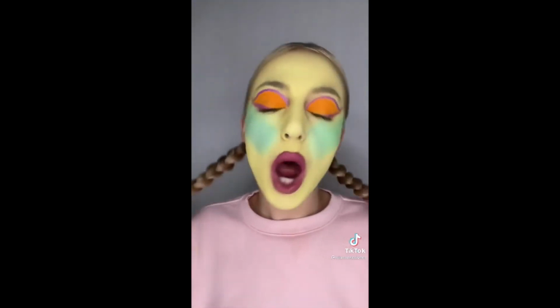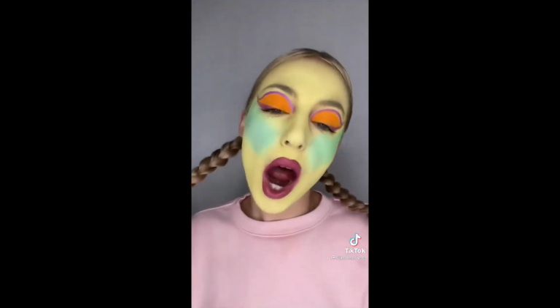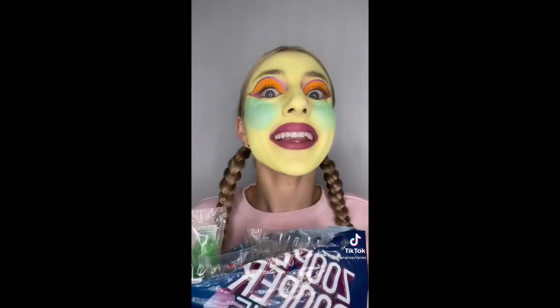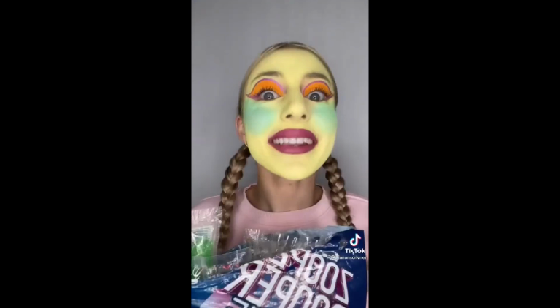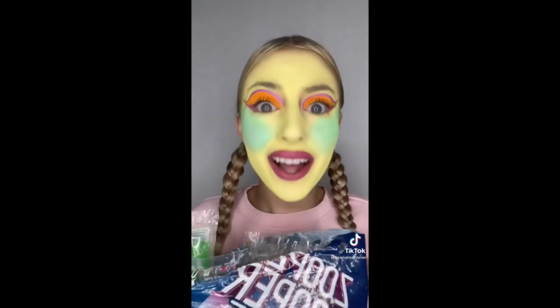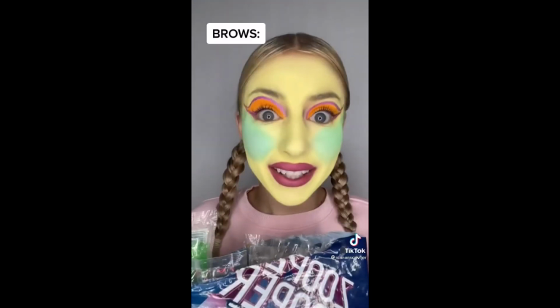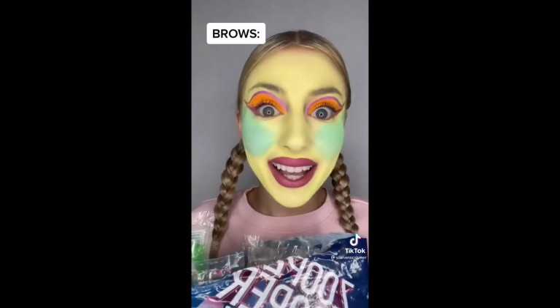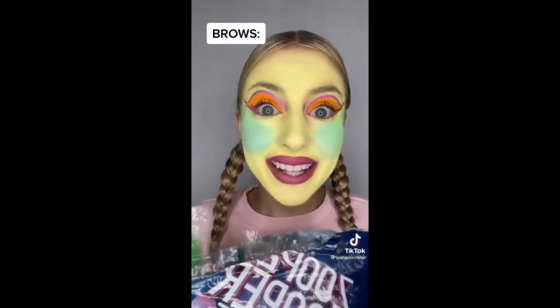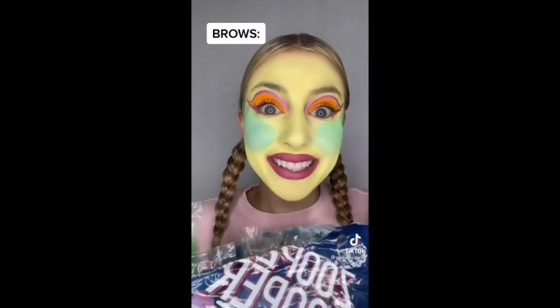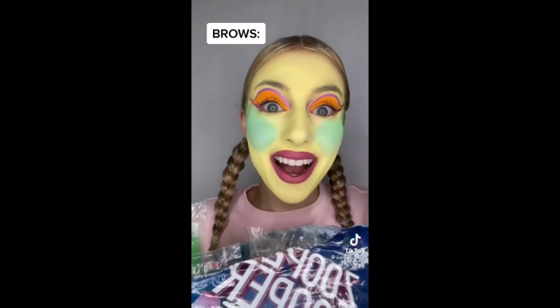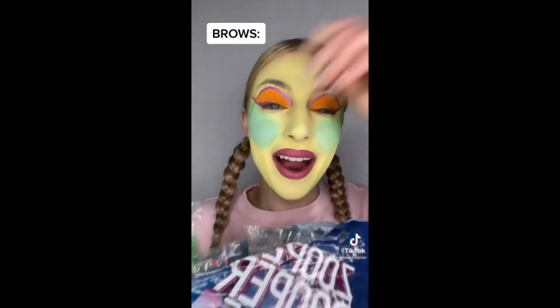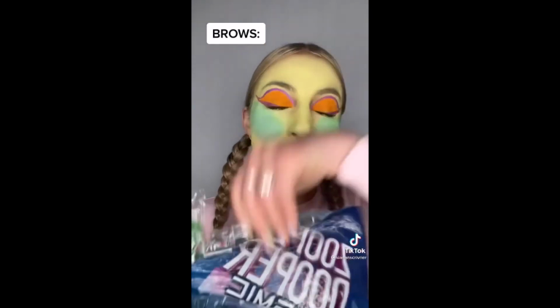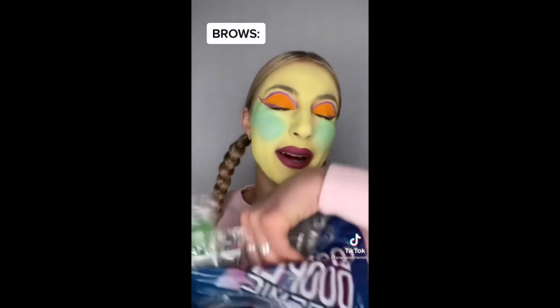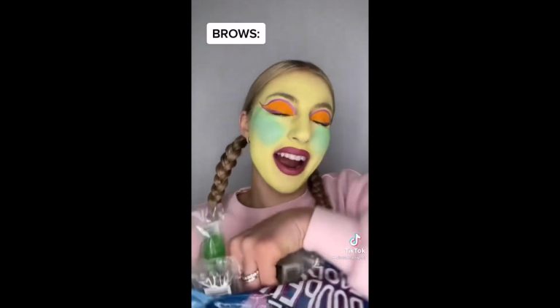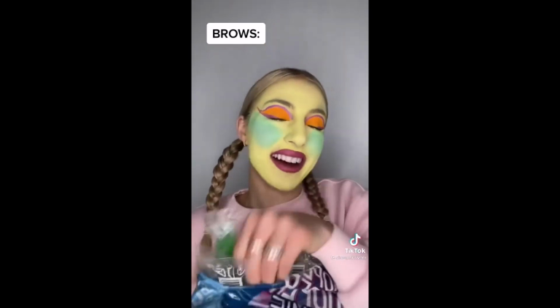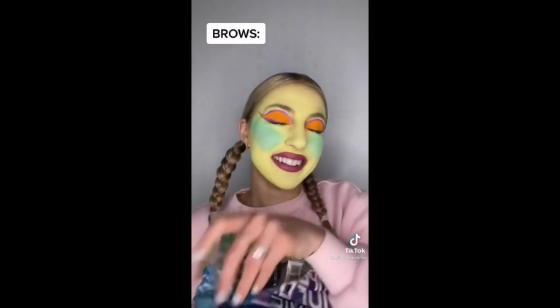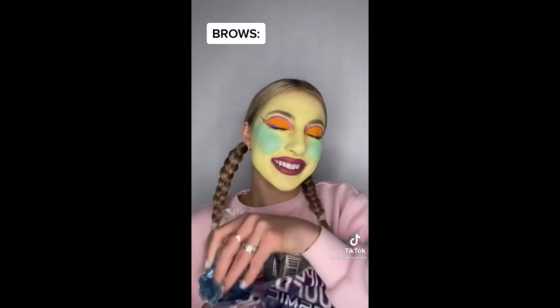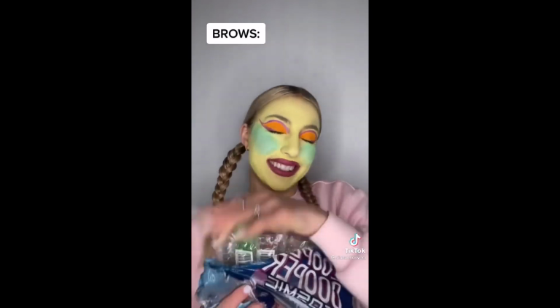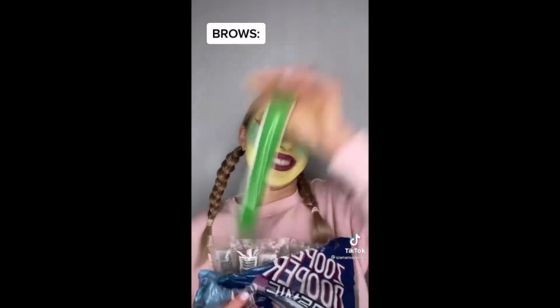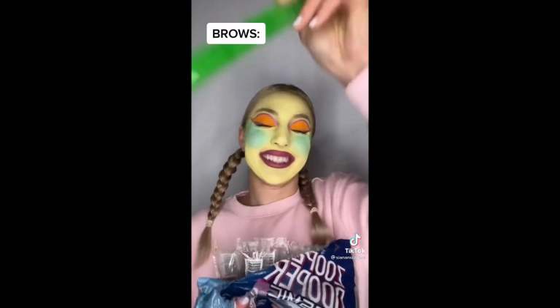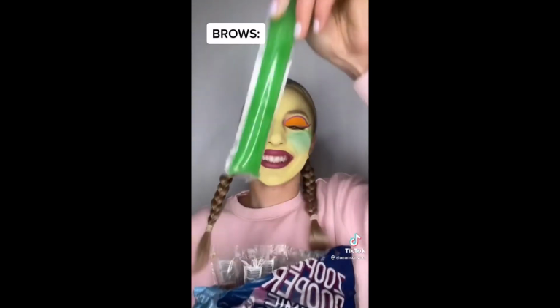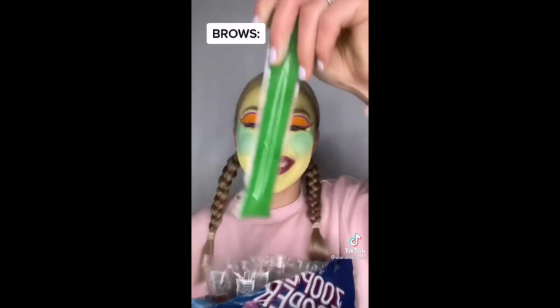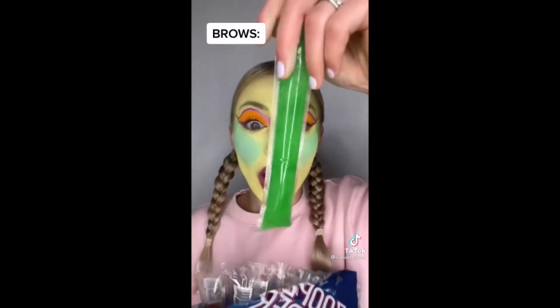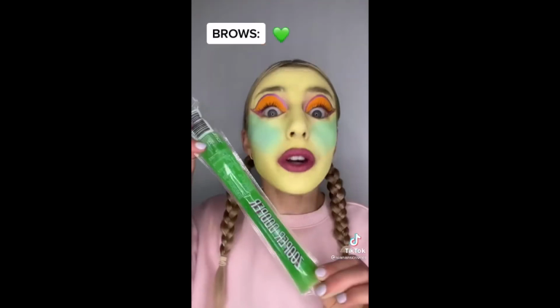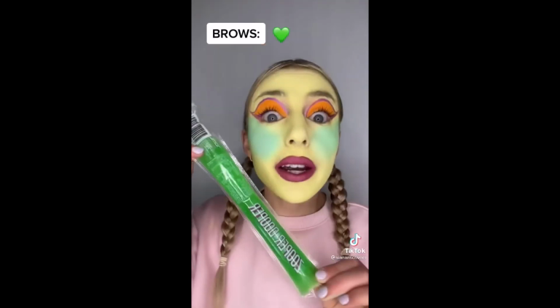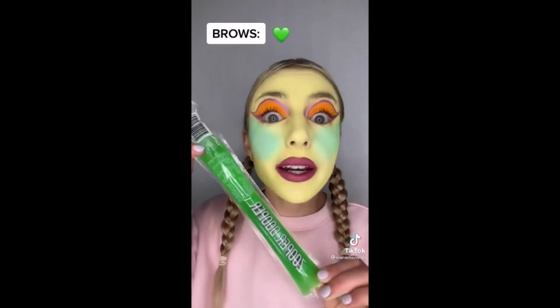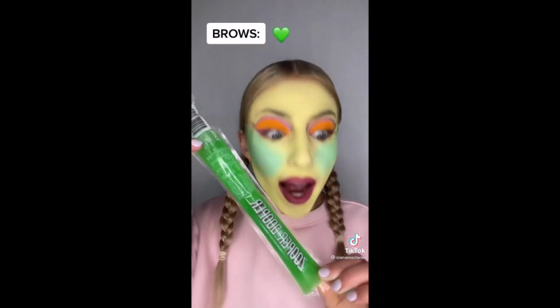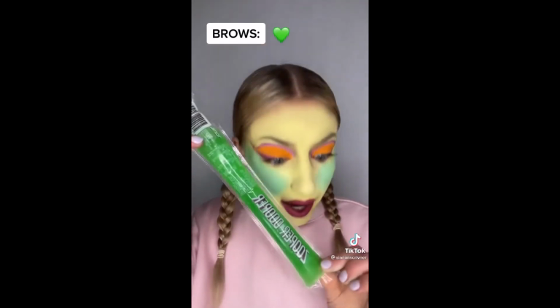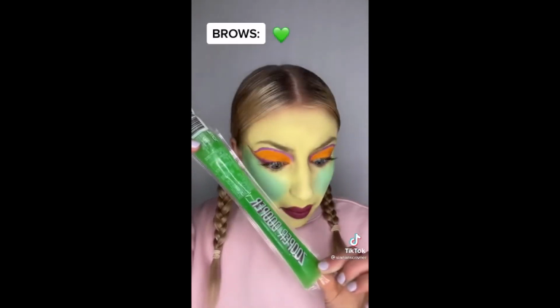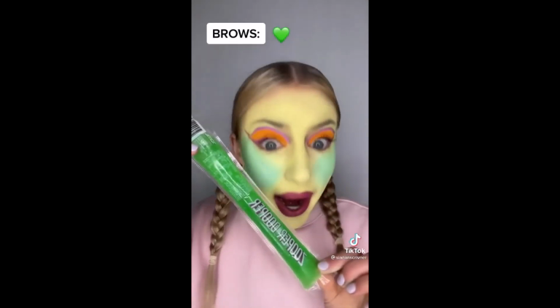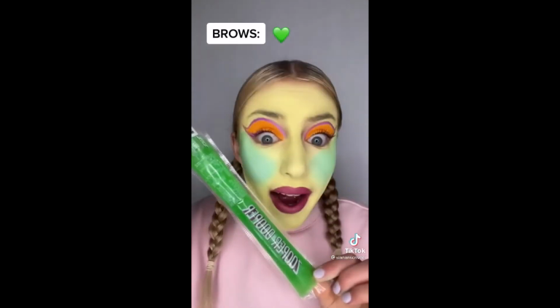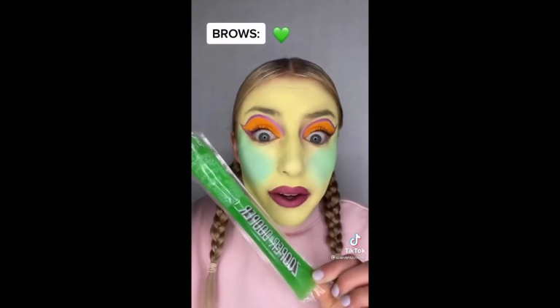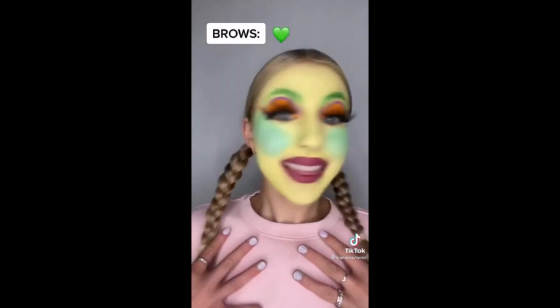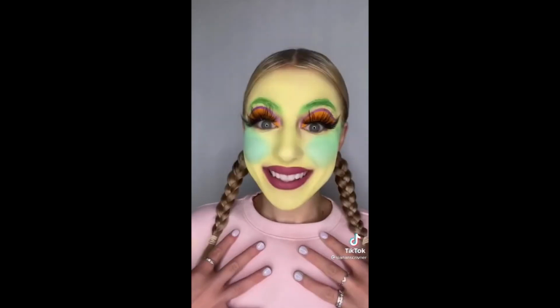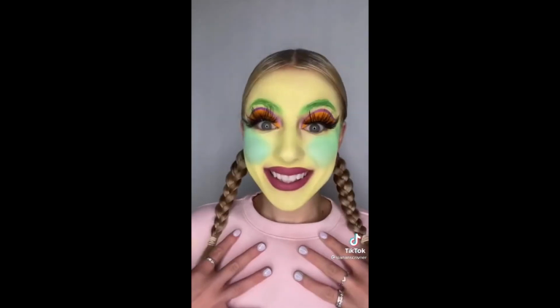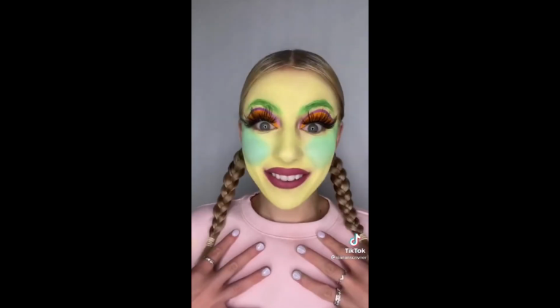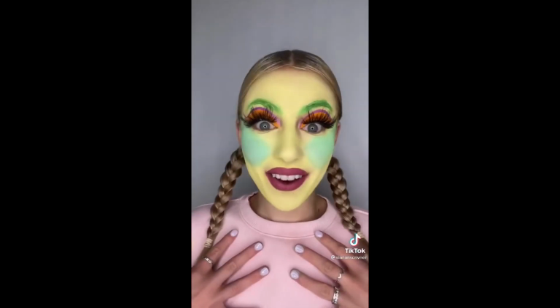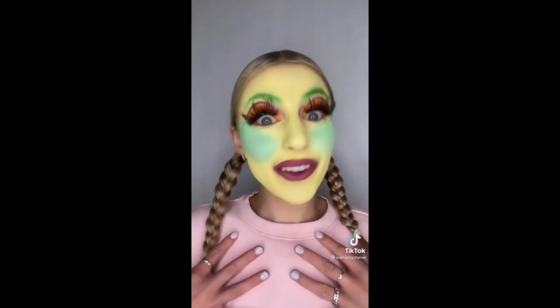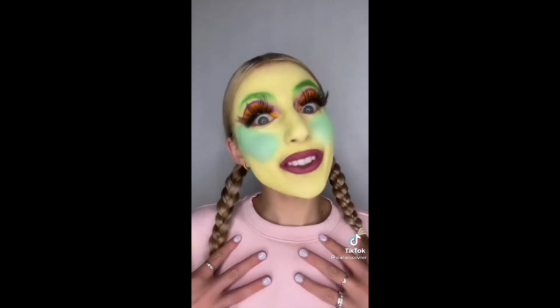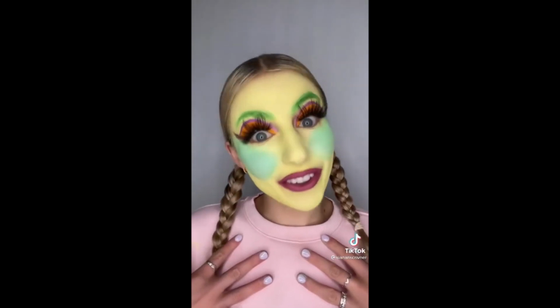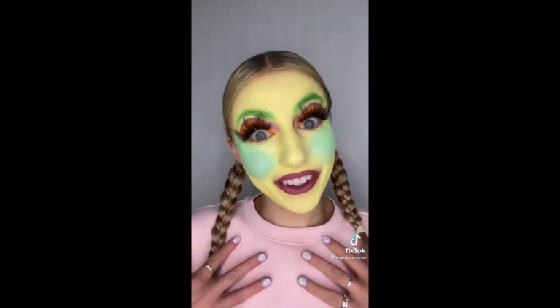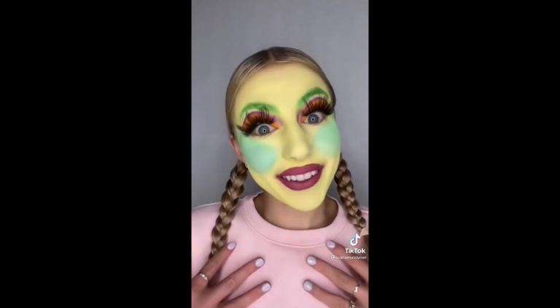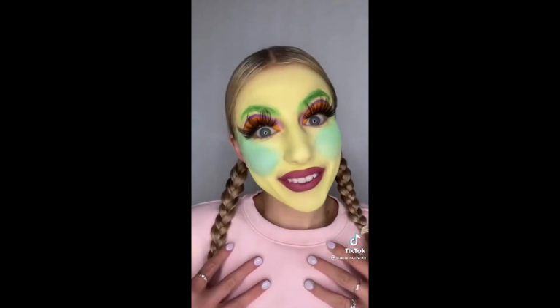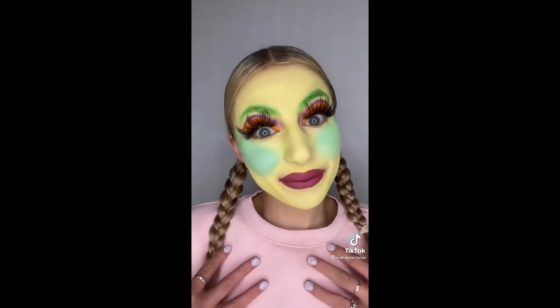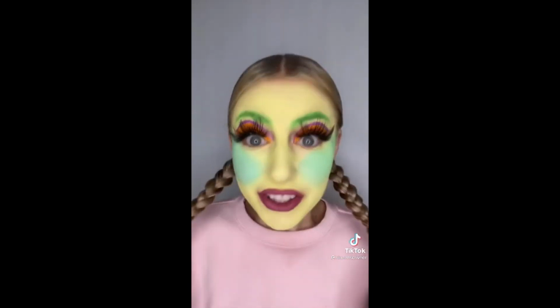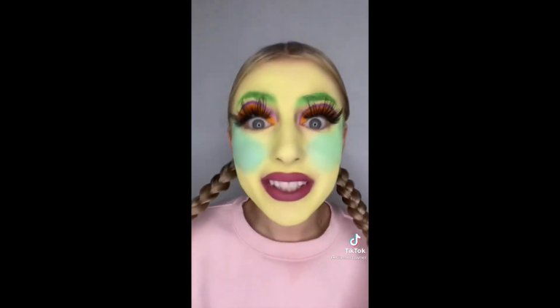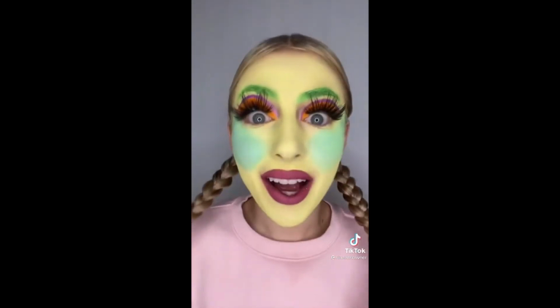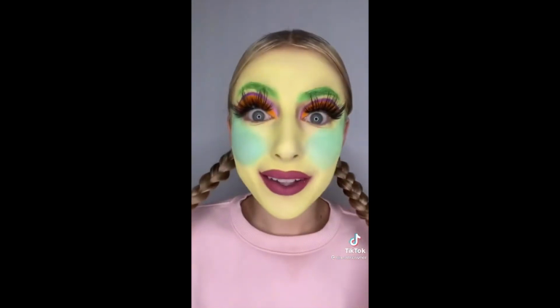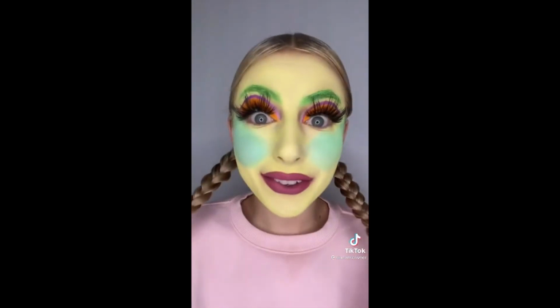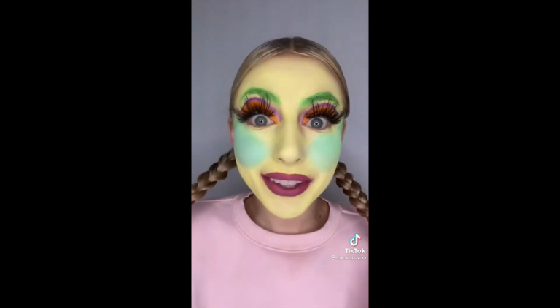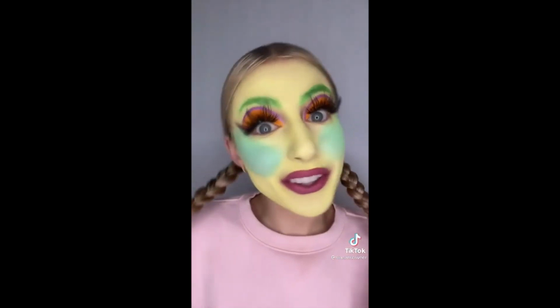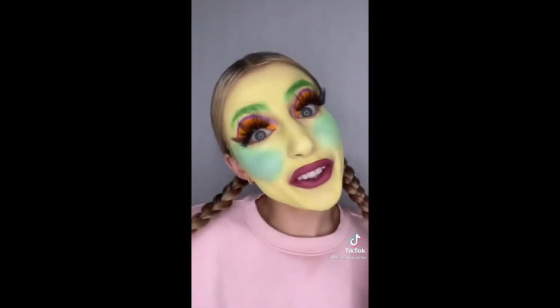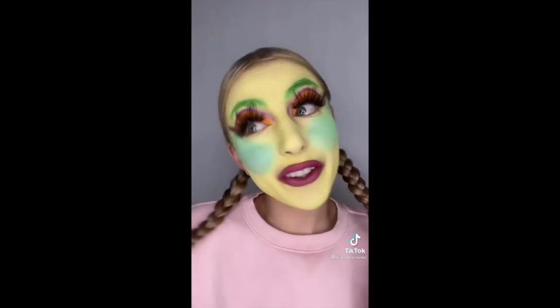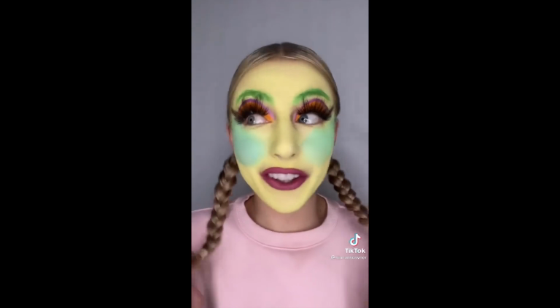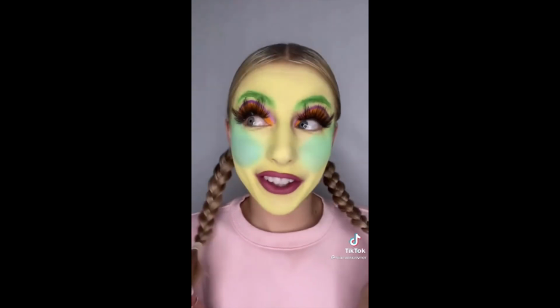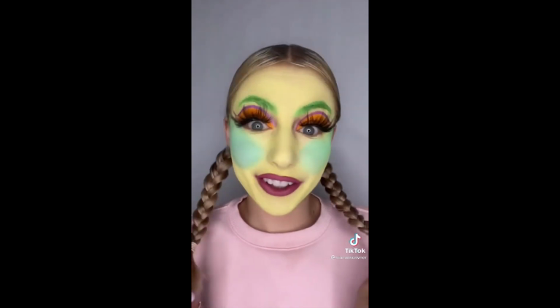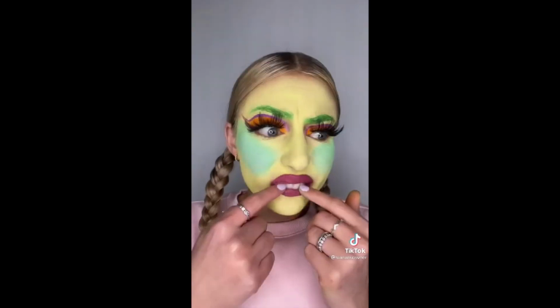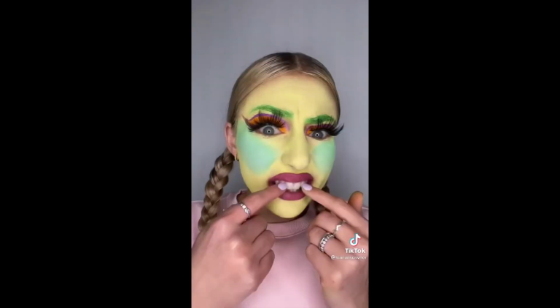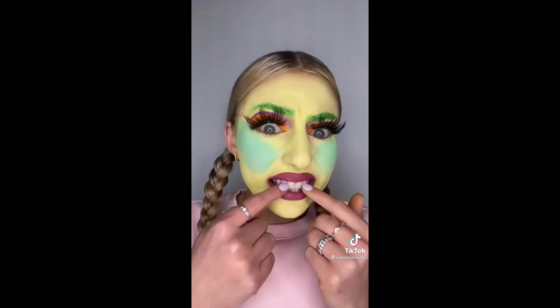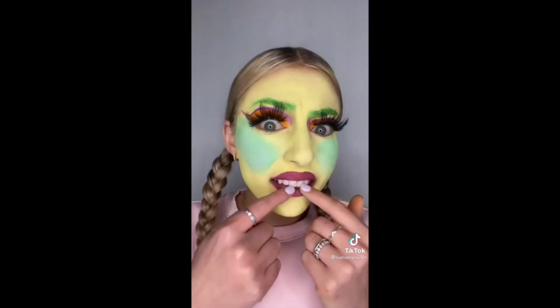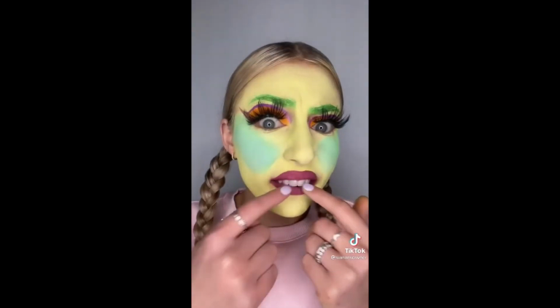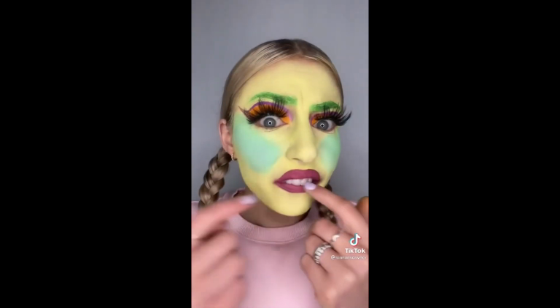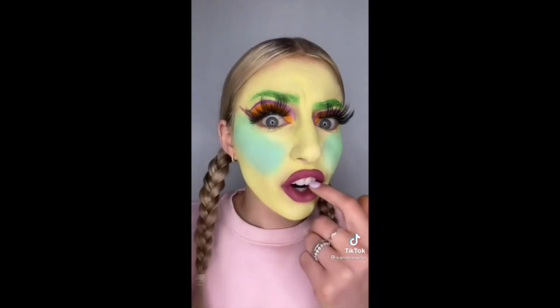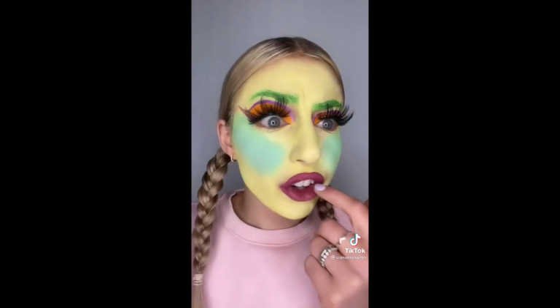And lucky last is eyebrows. Green eyebrows. This is the final look. She's colorful and cute. My teeth feel frozen.